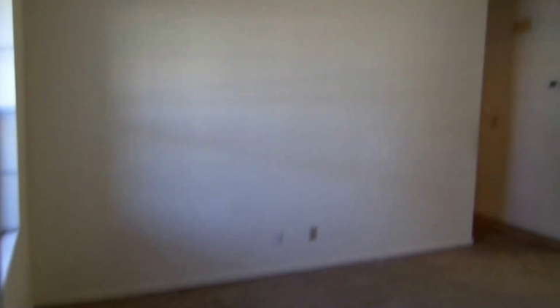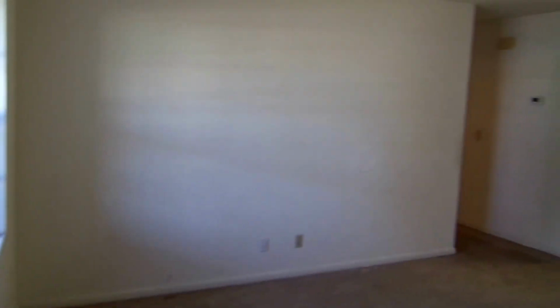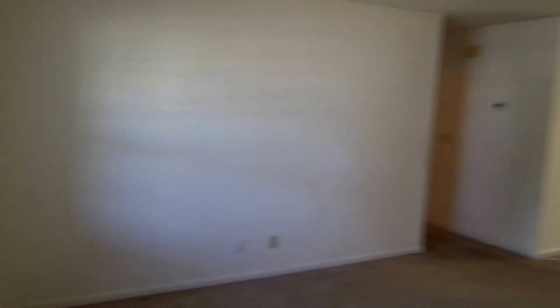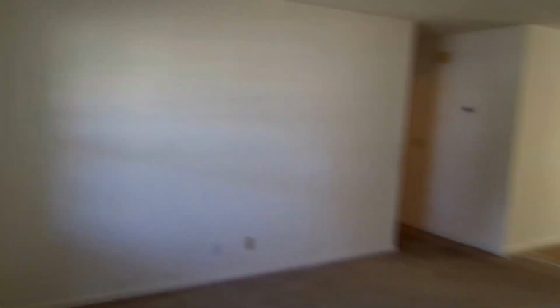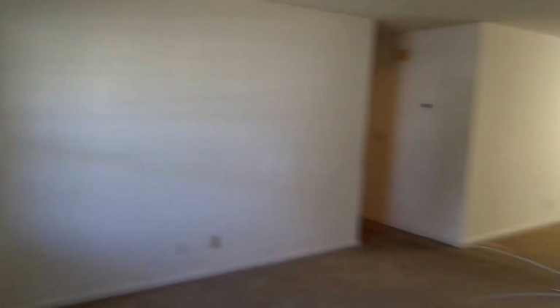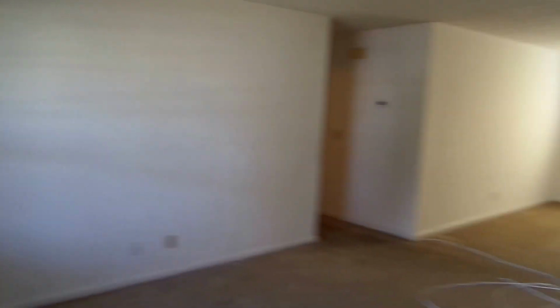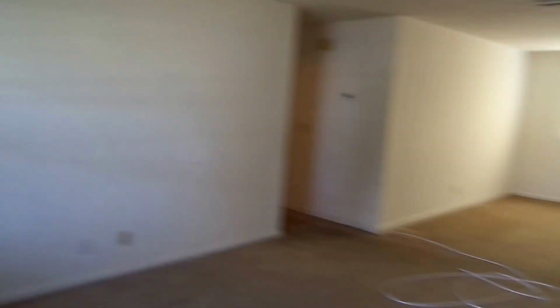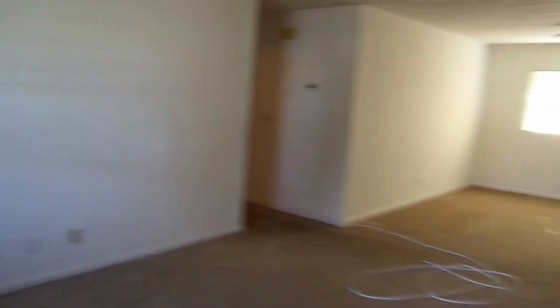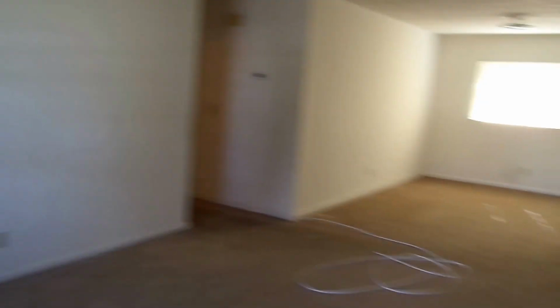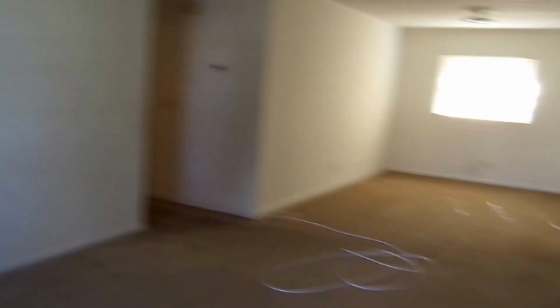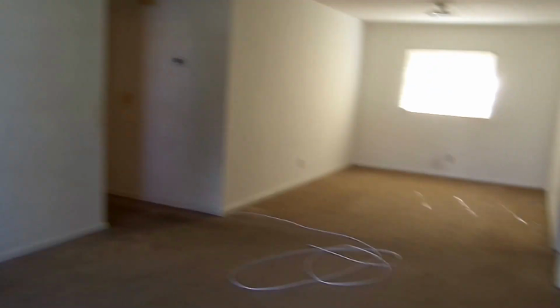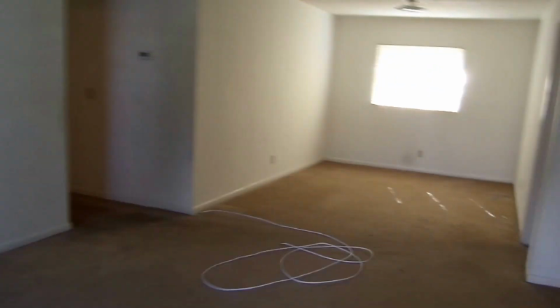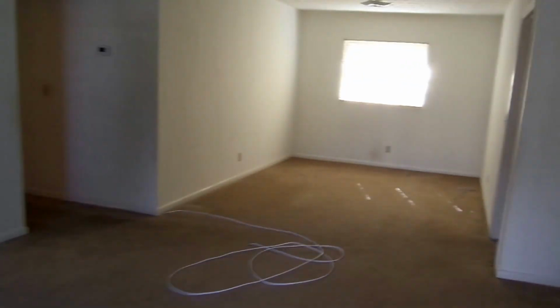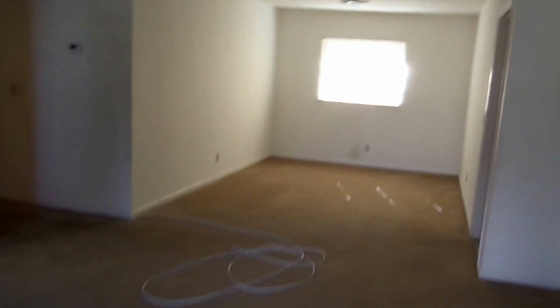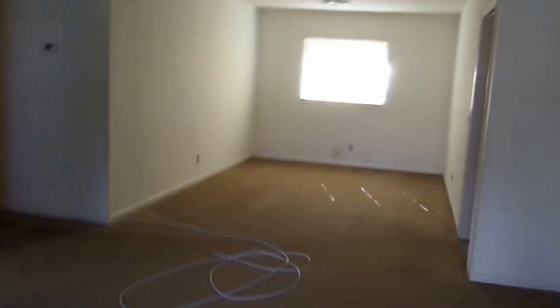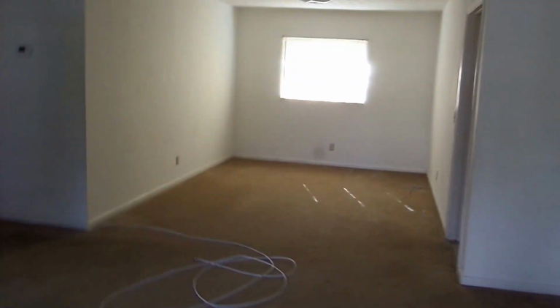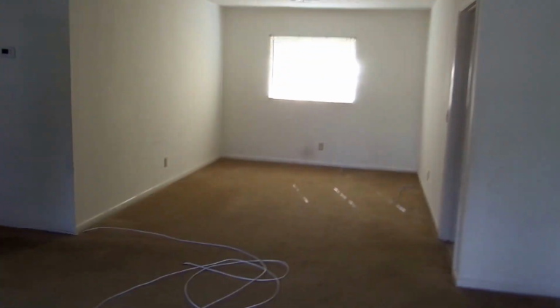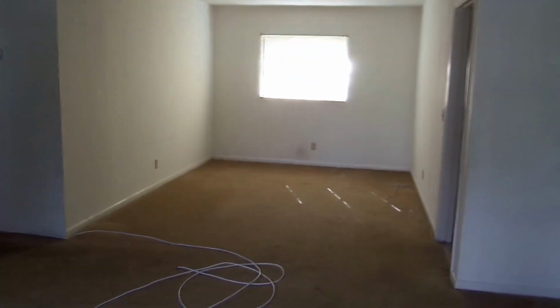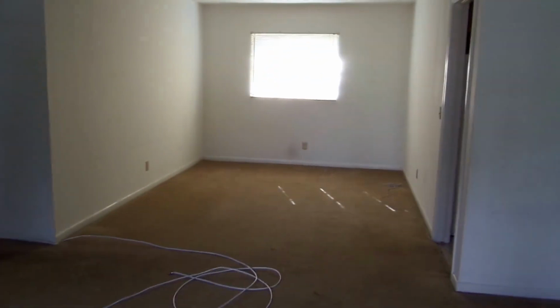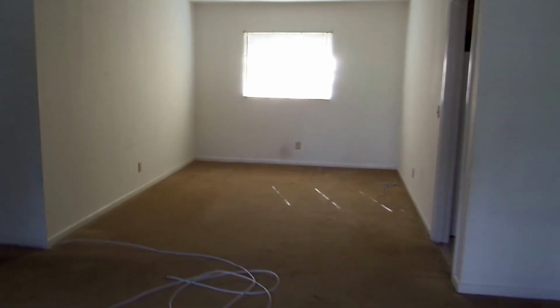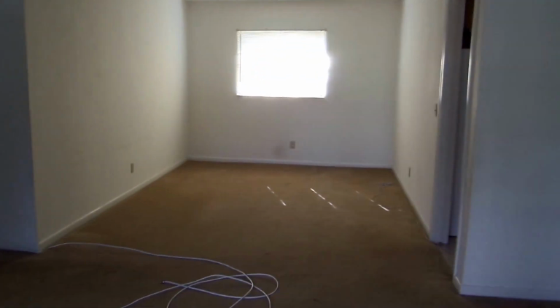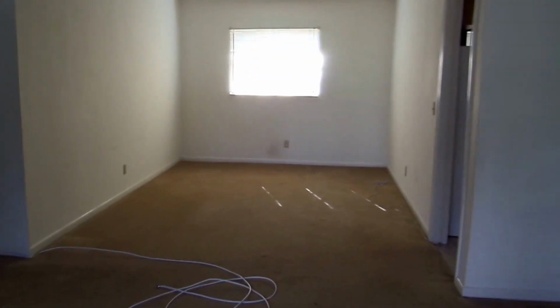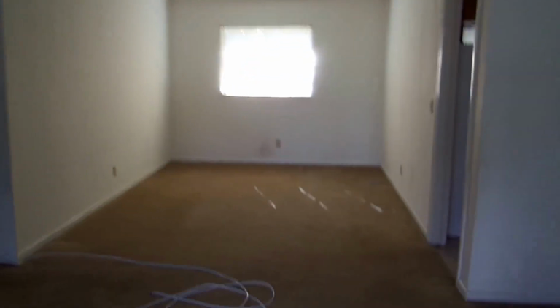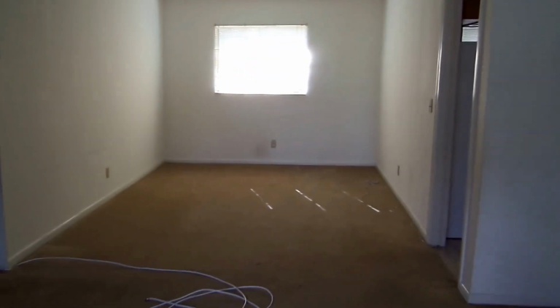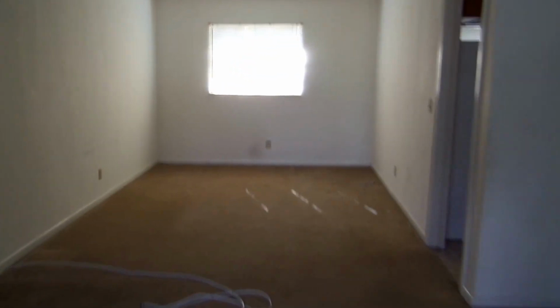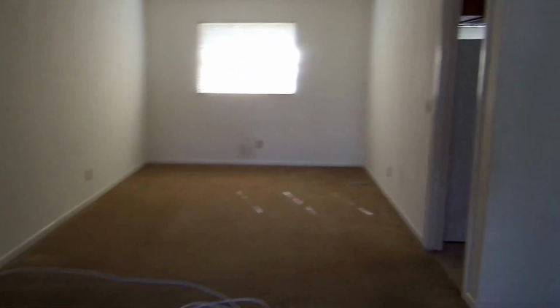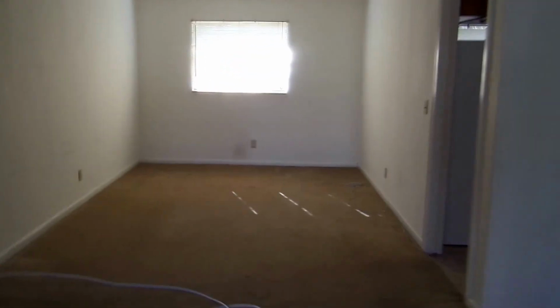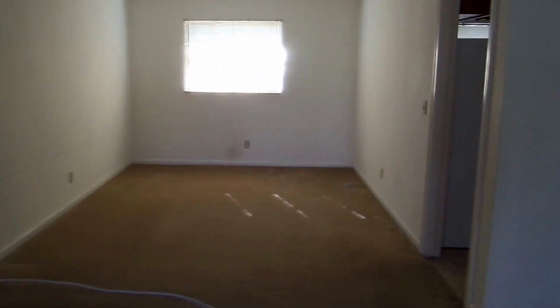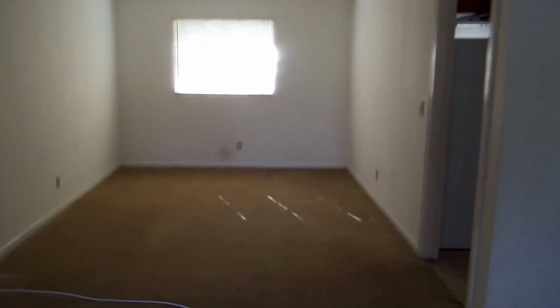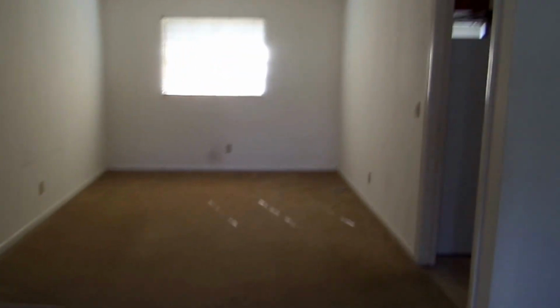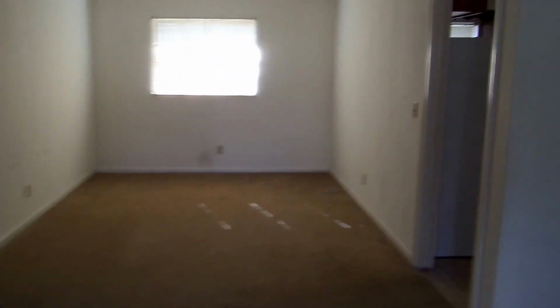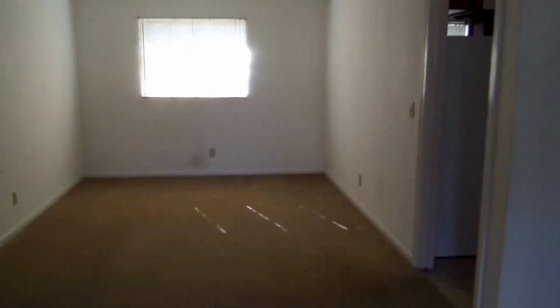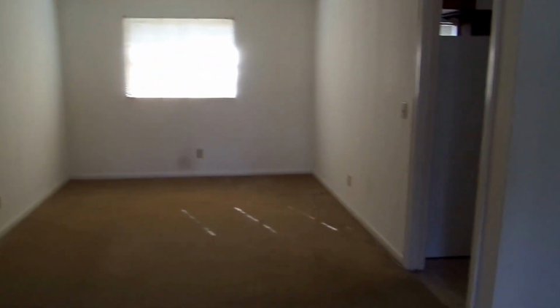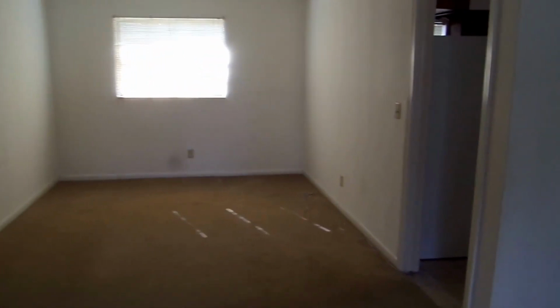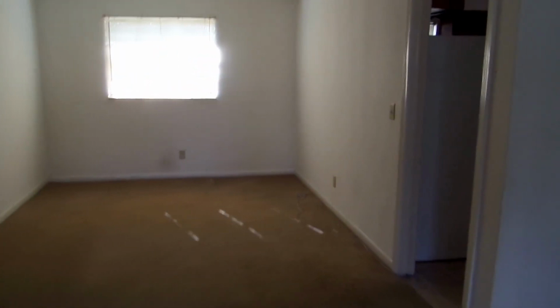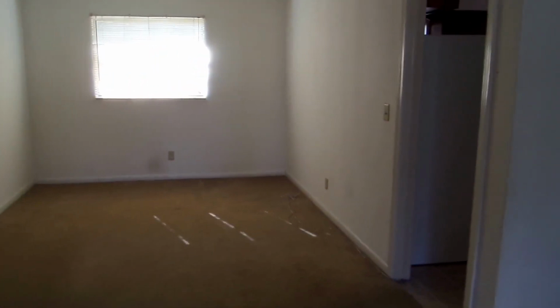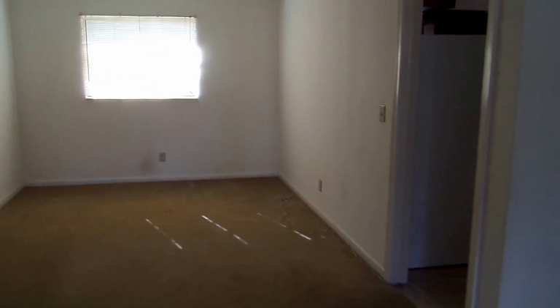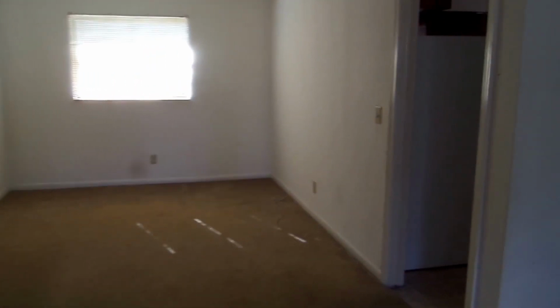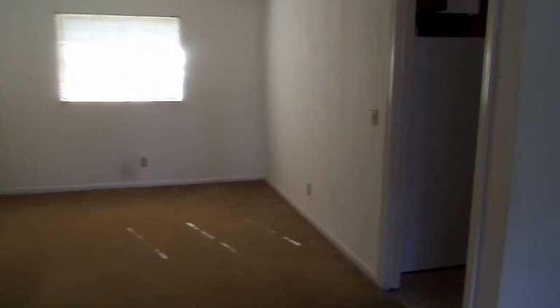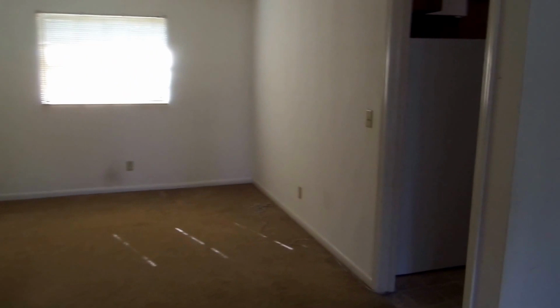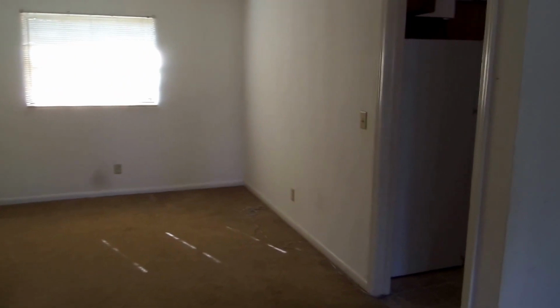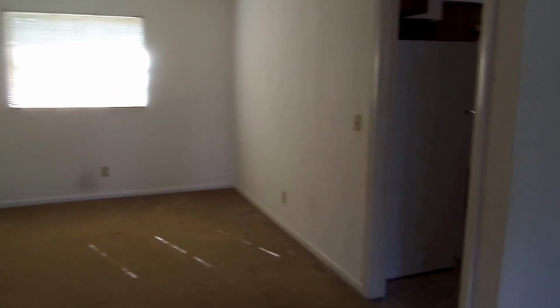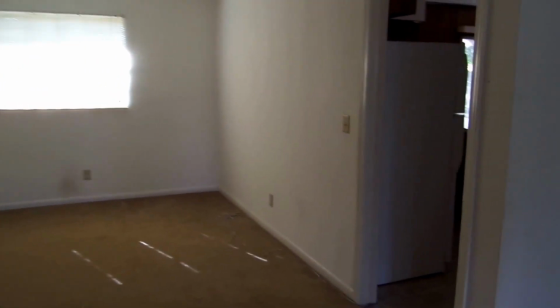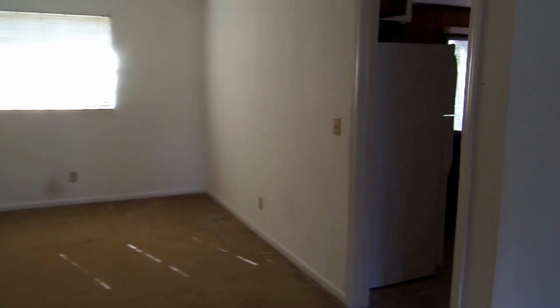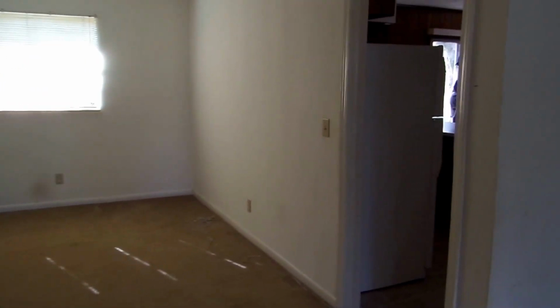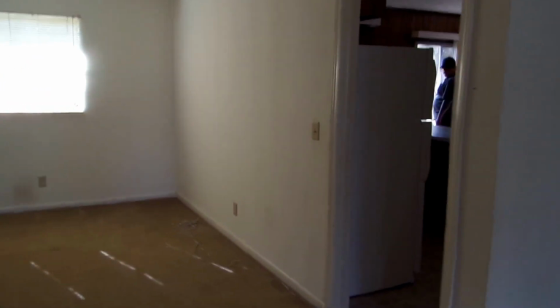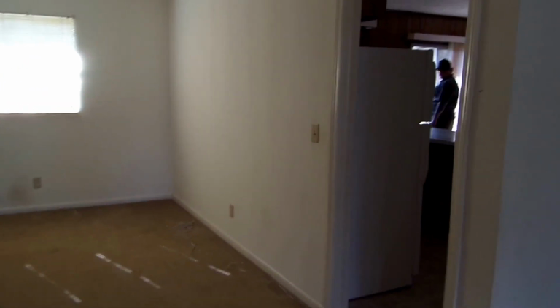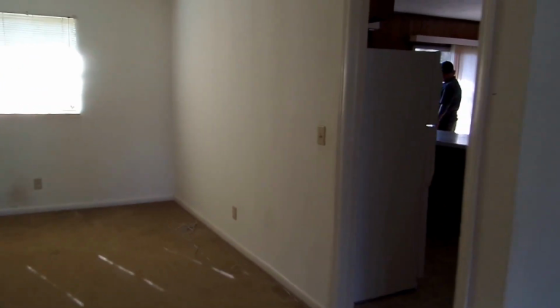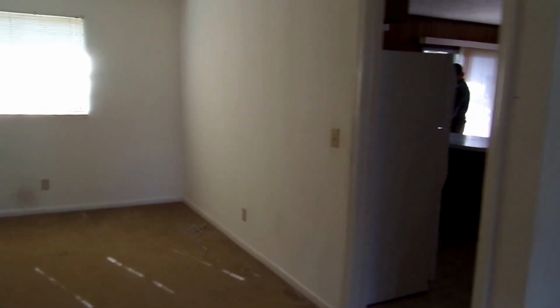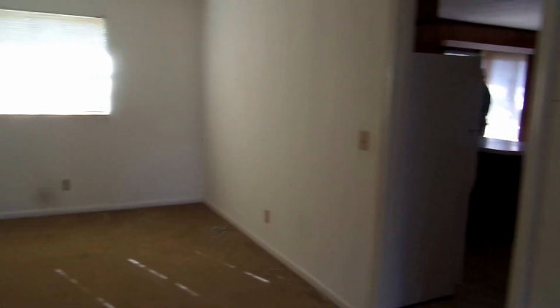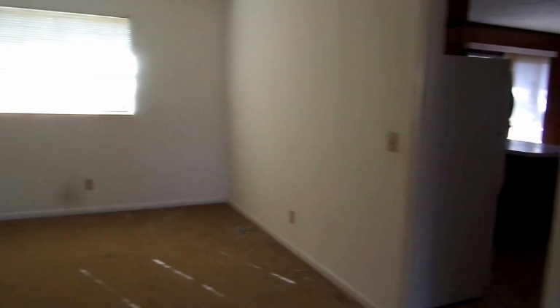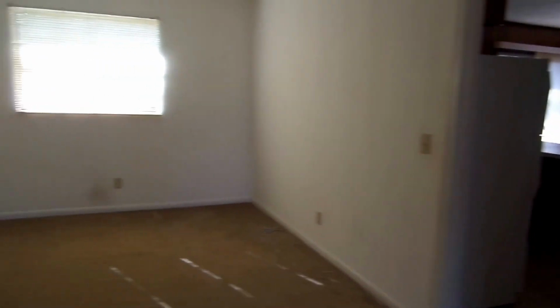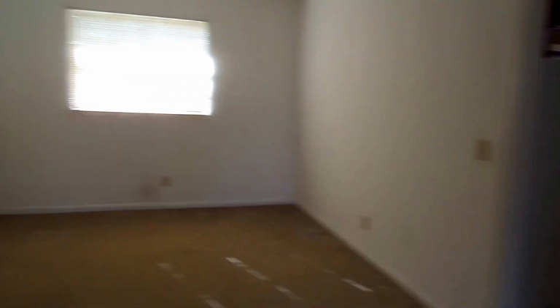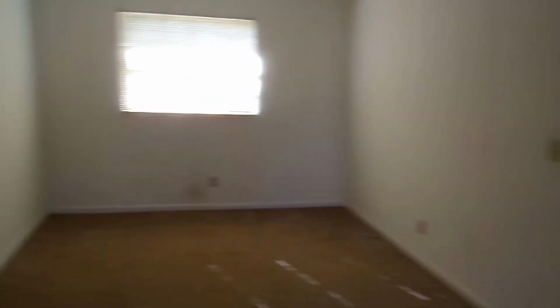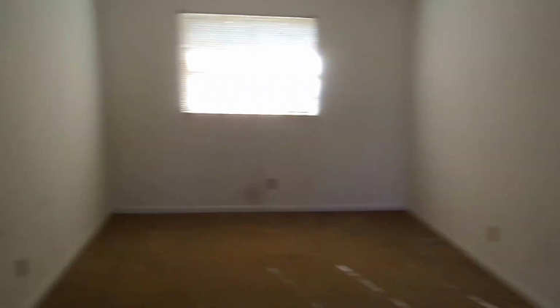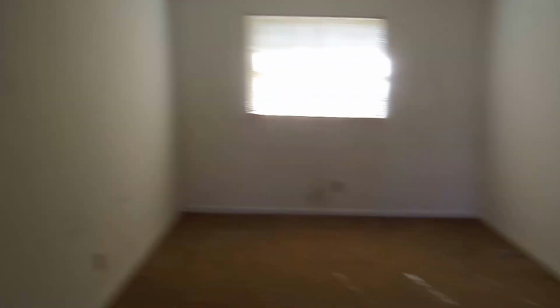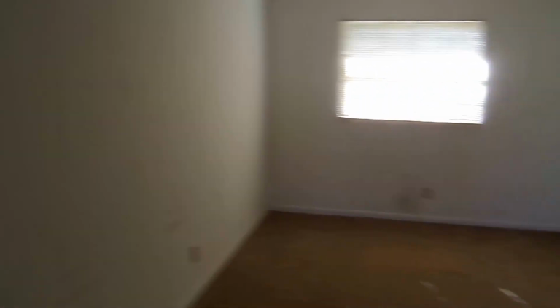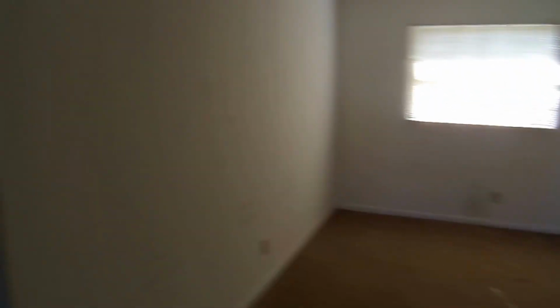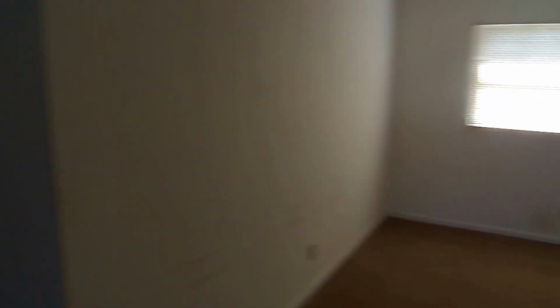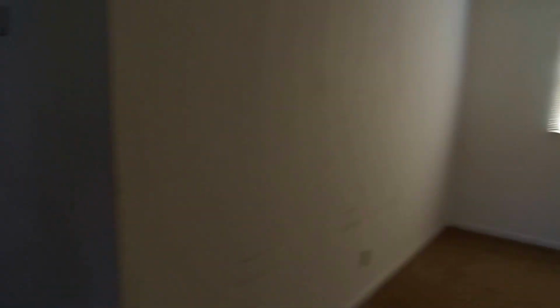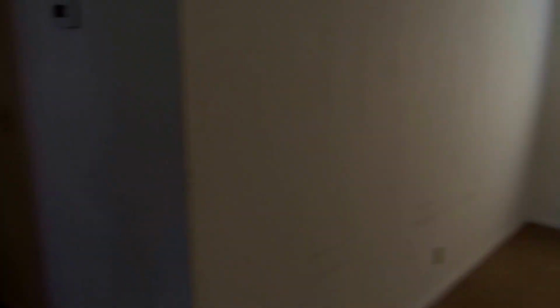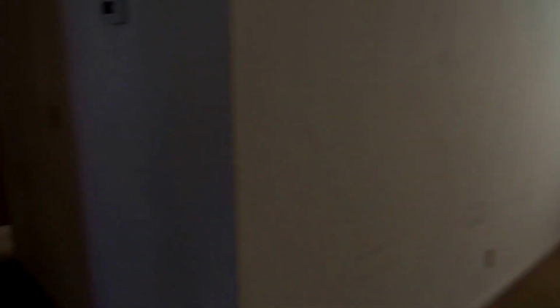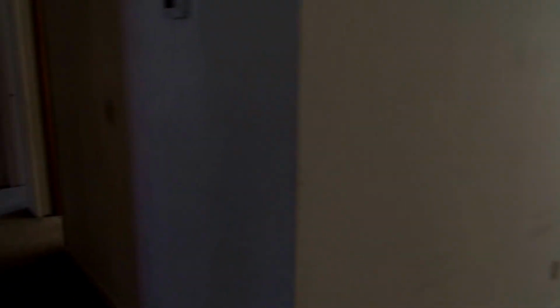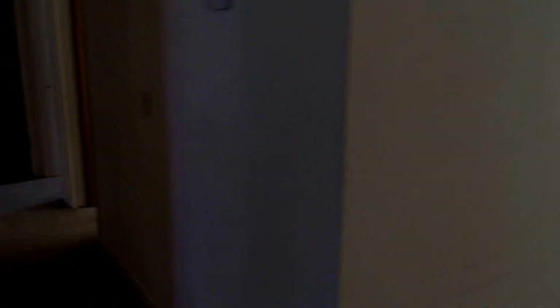Here we are in the living room, dining room combo. To the right we have the kitchen, and we'll go there in a little bit.